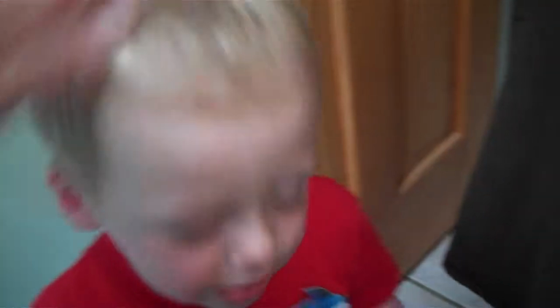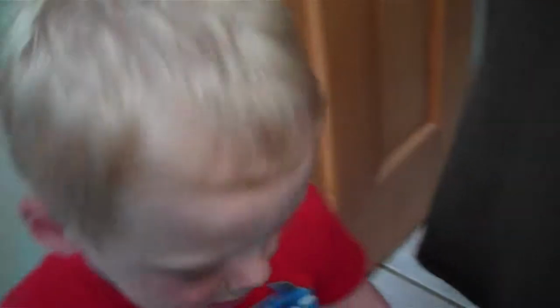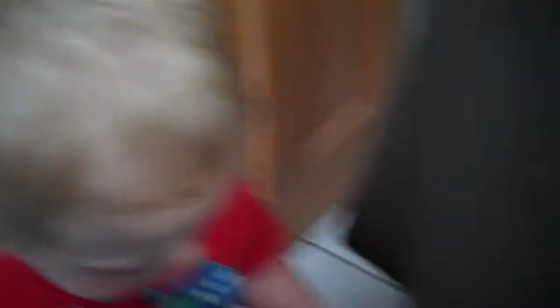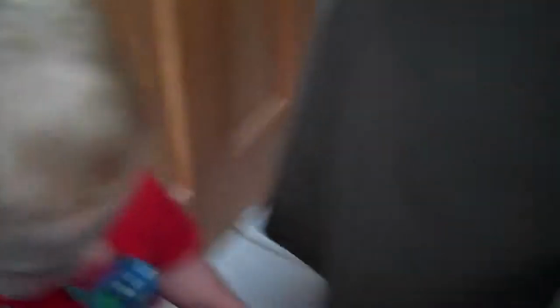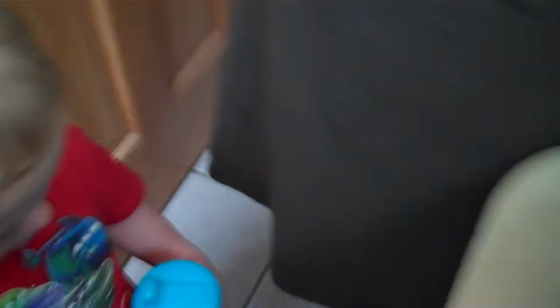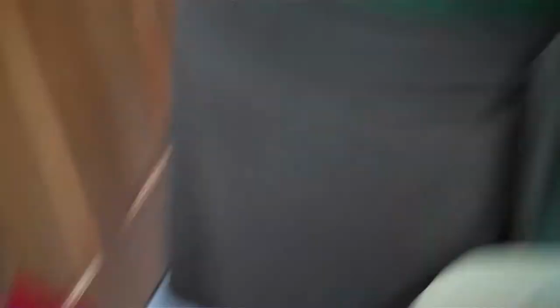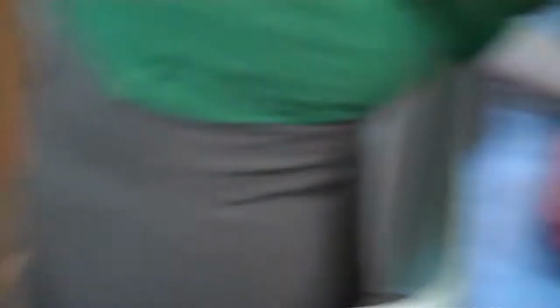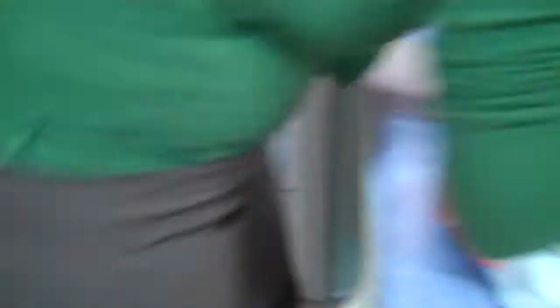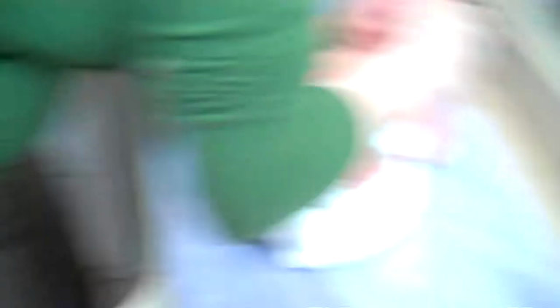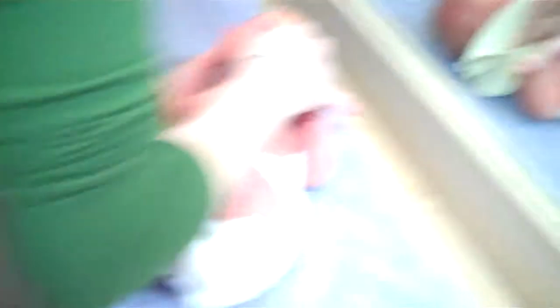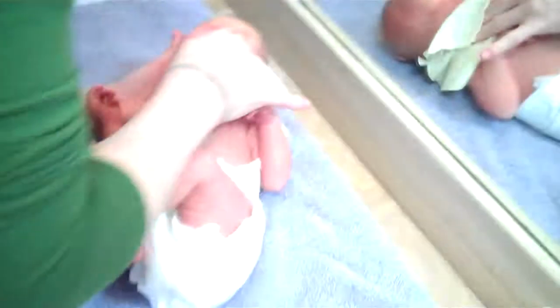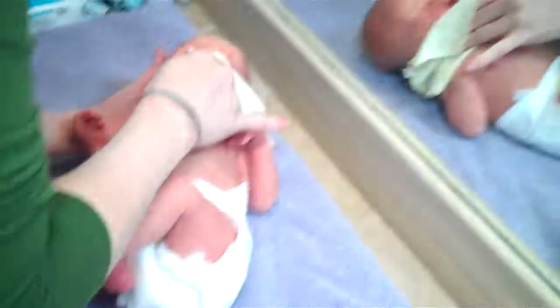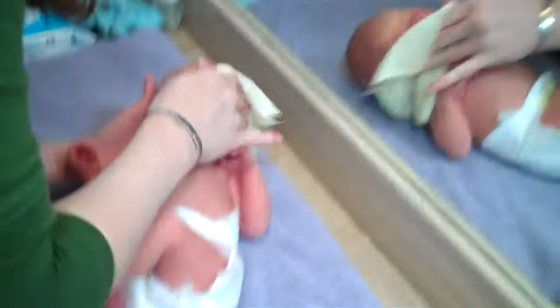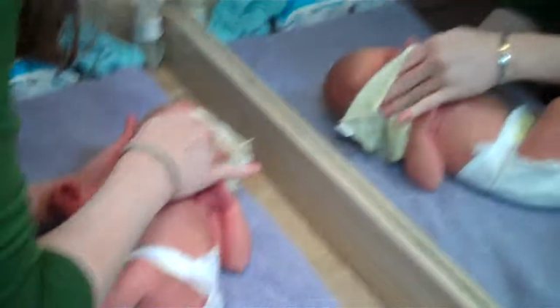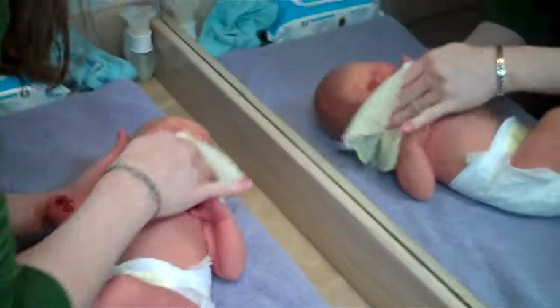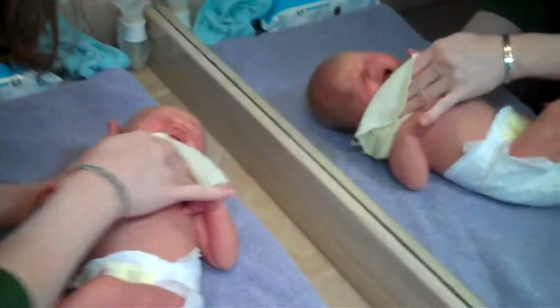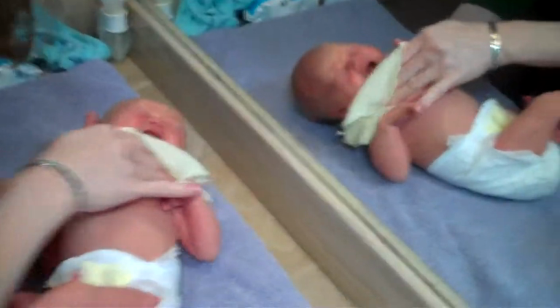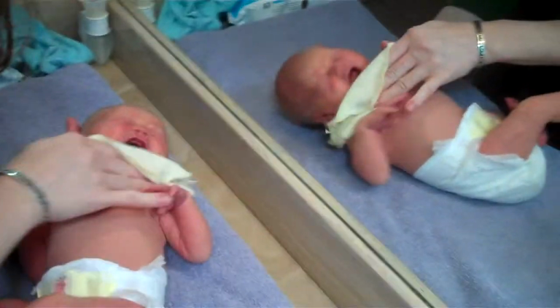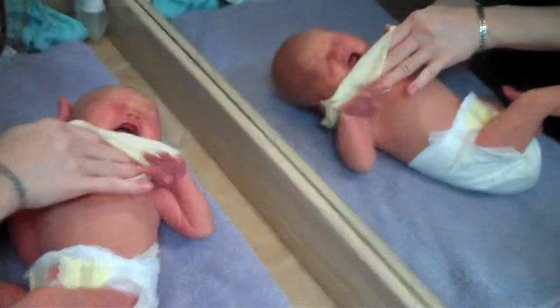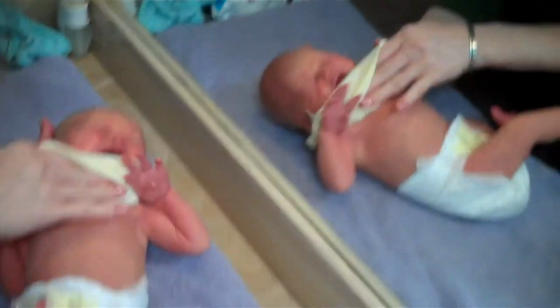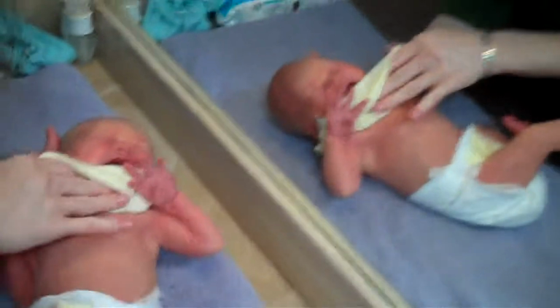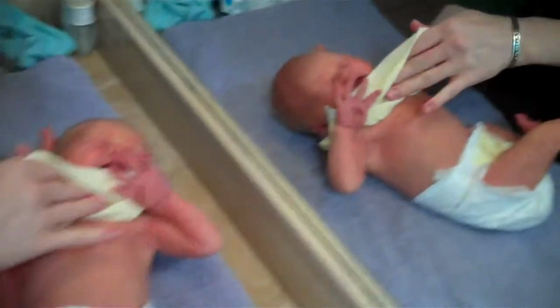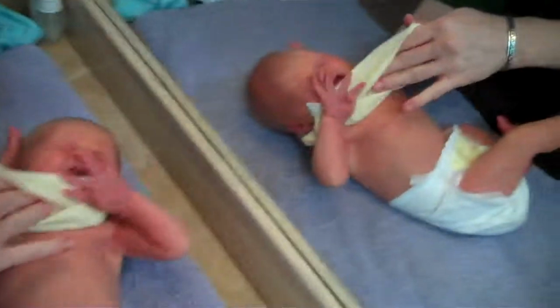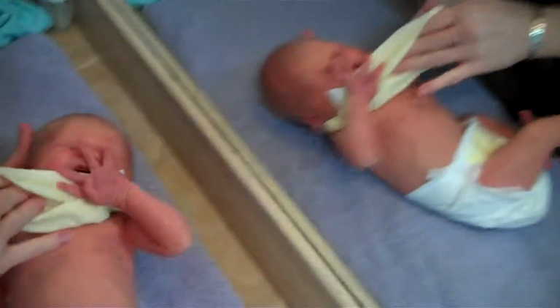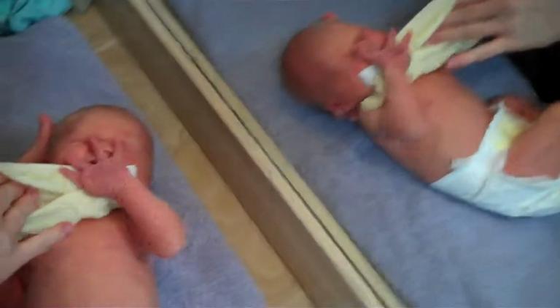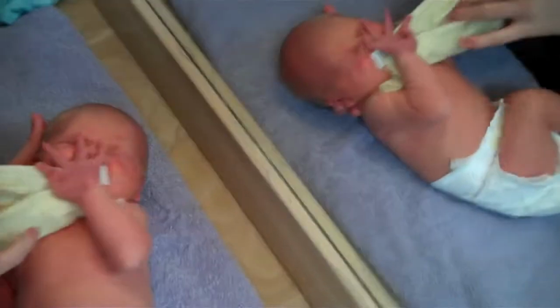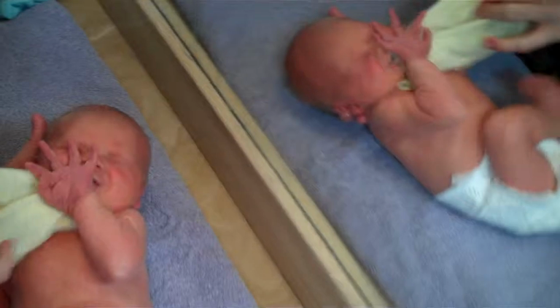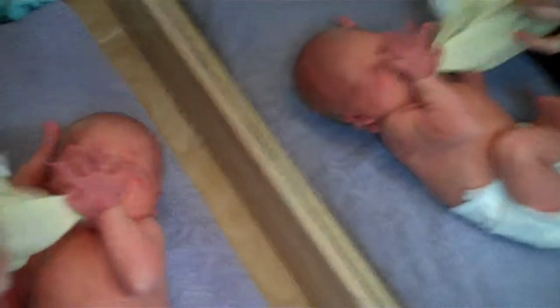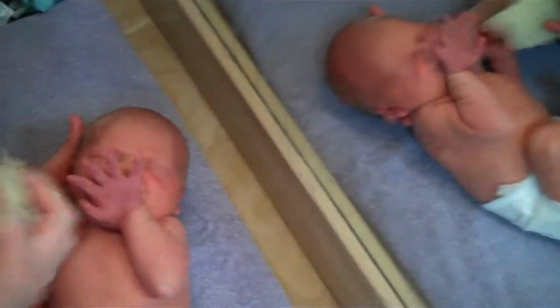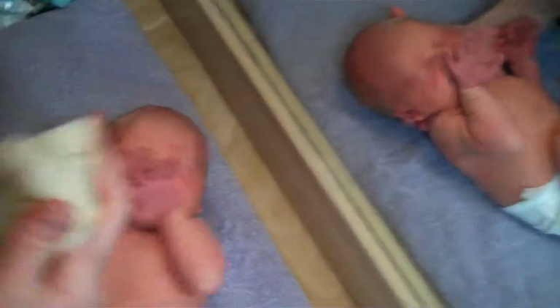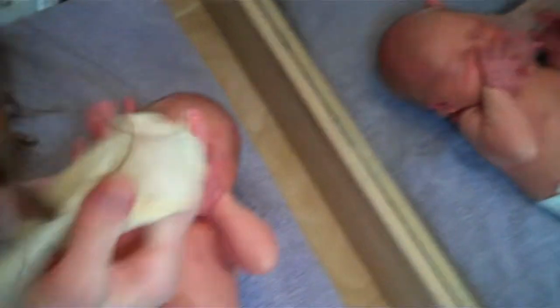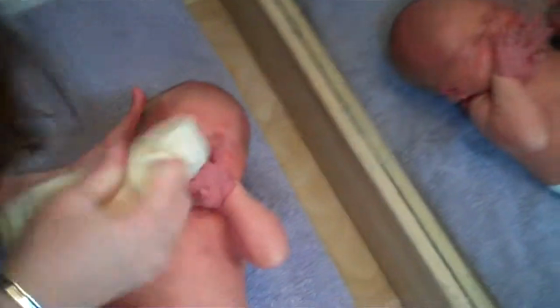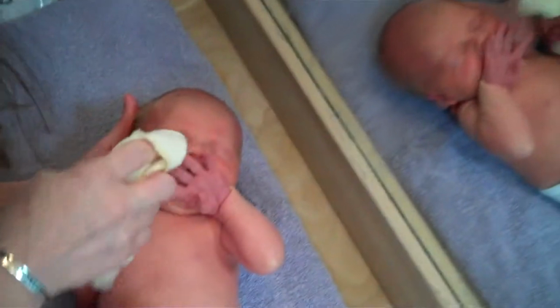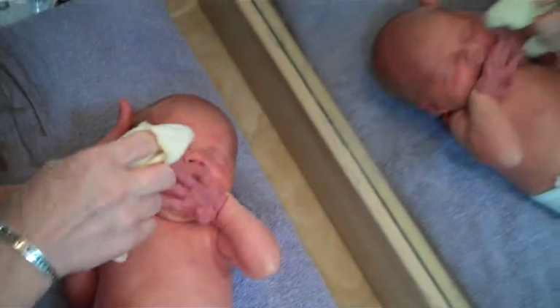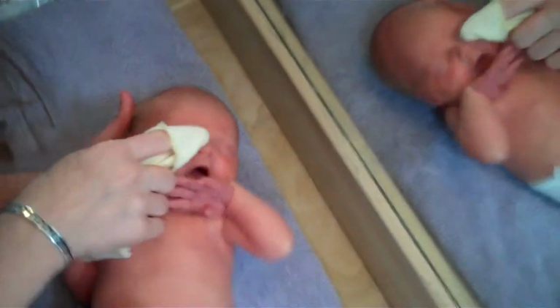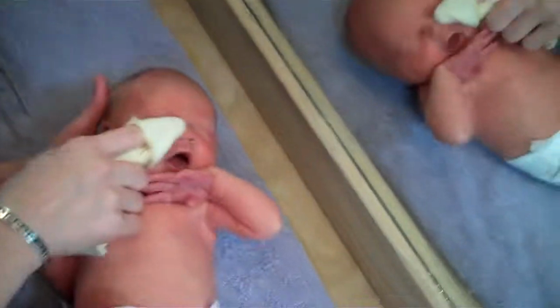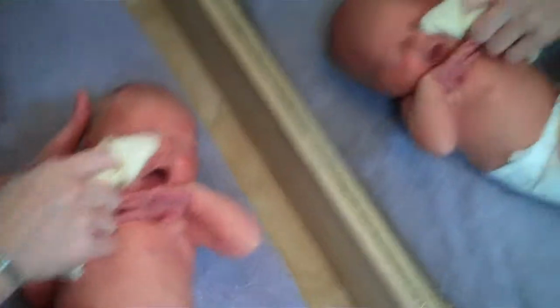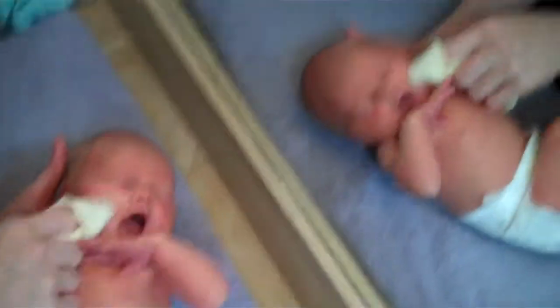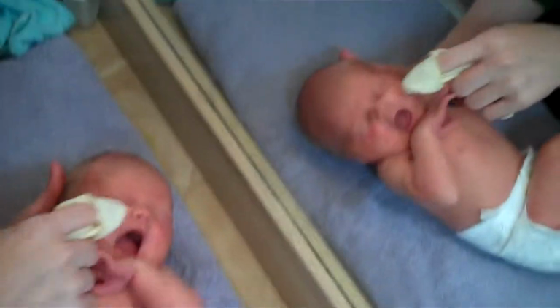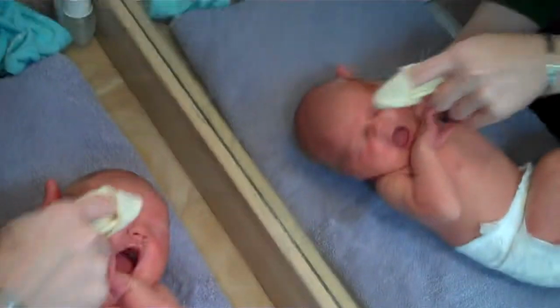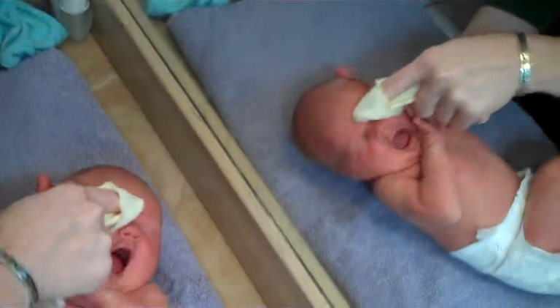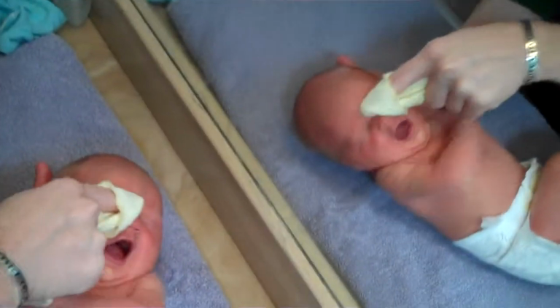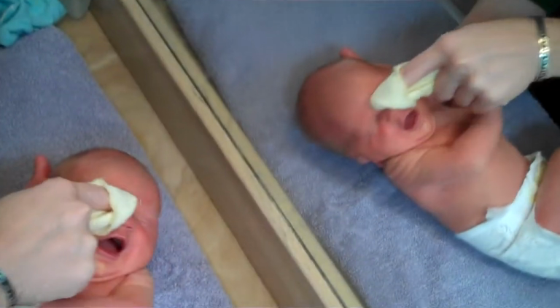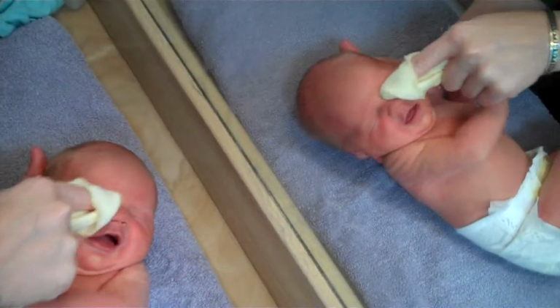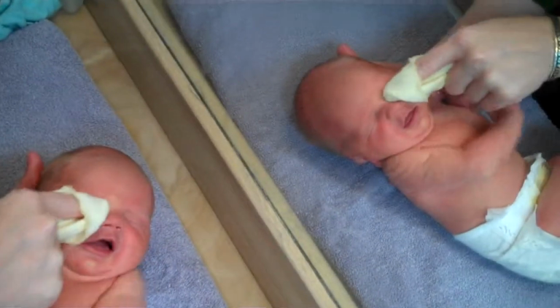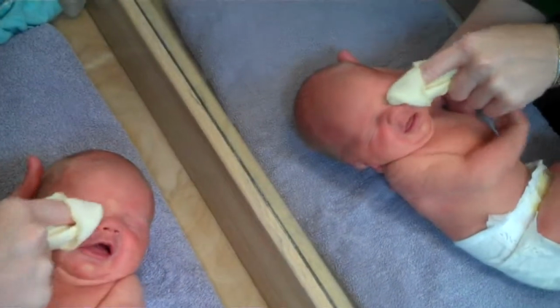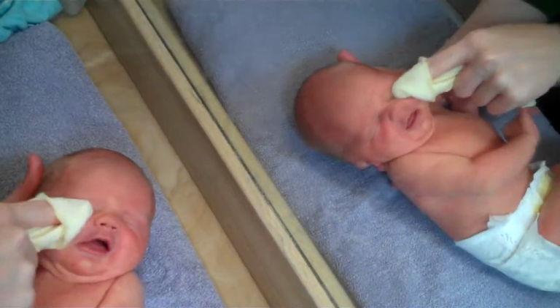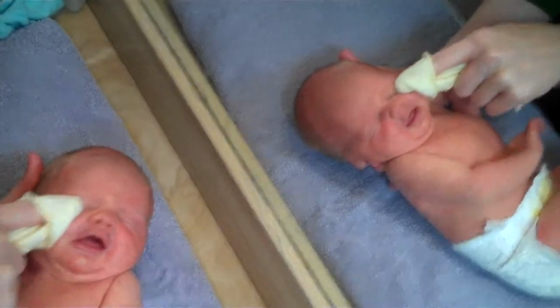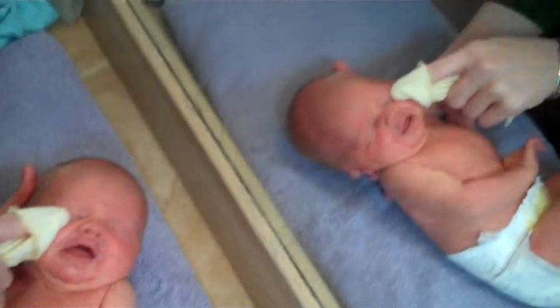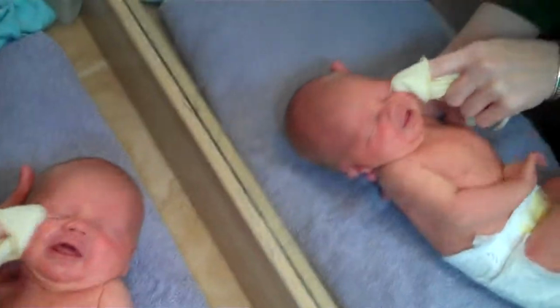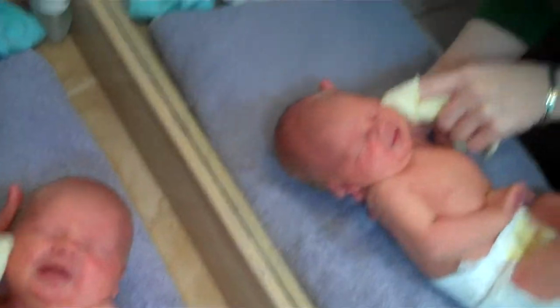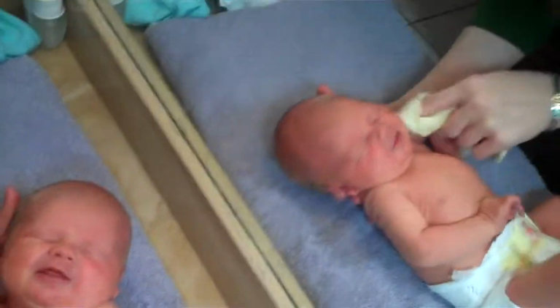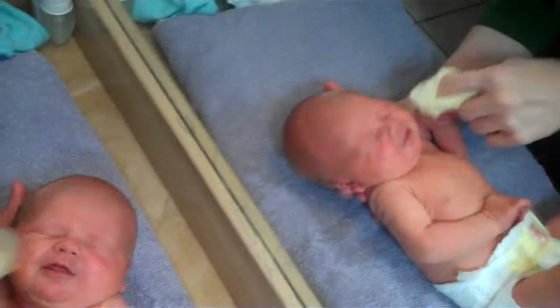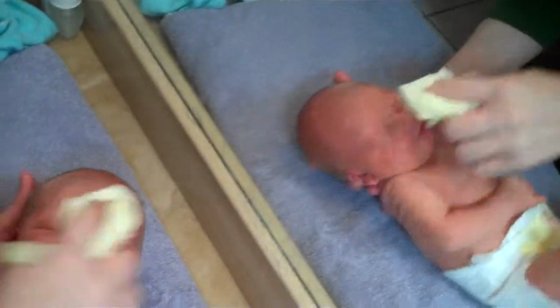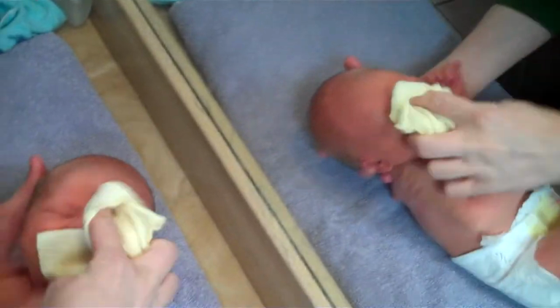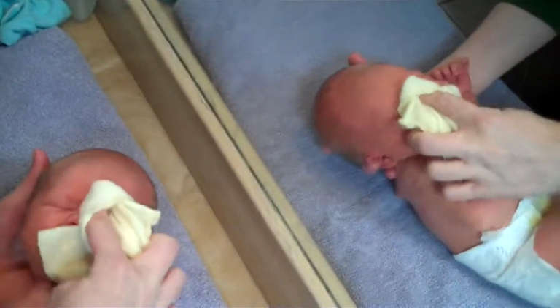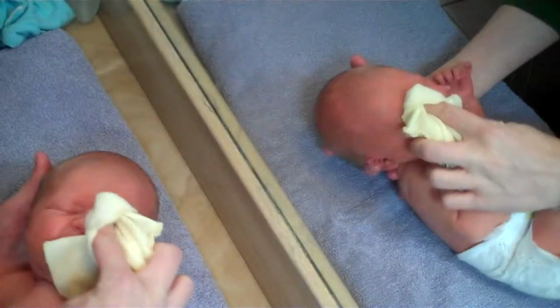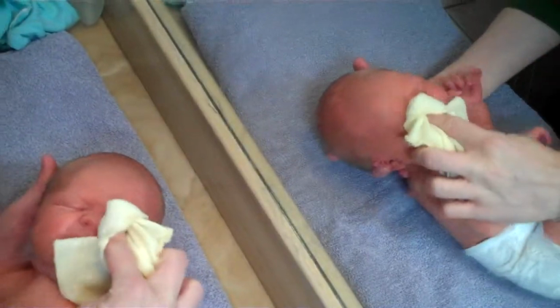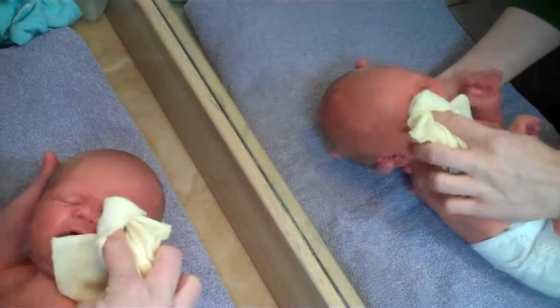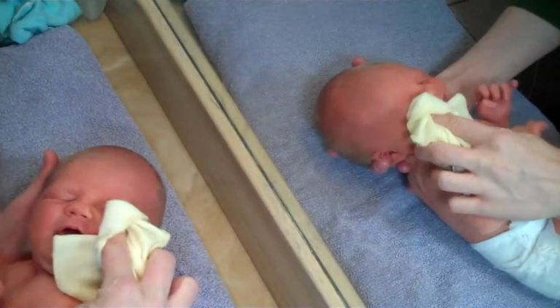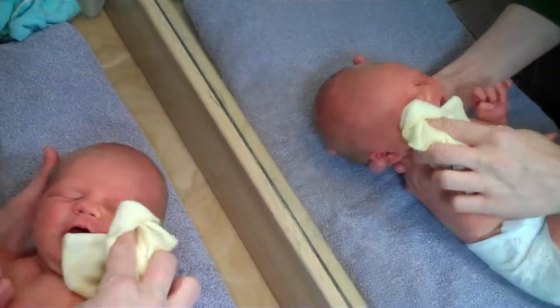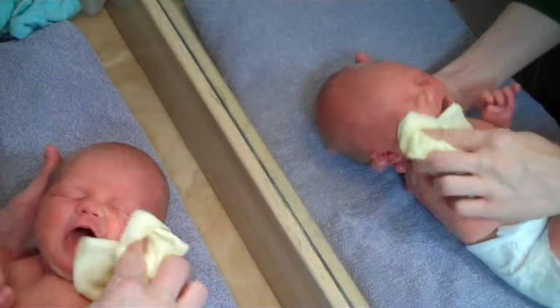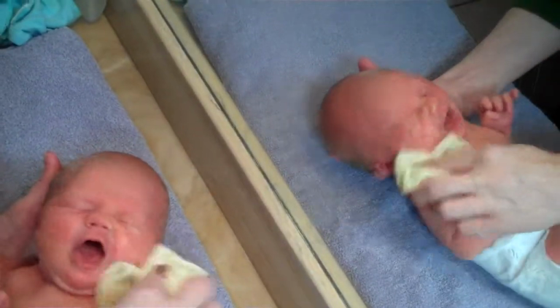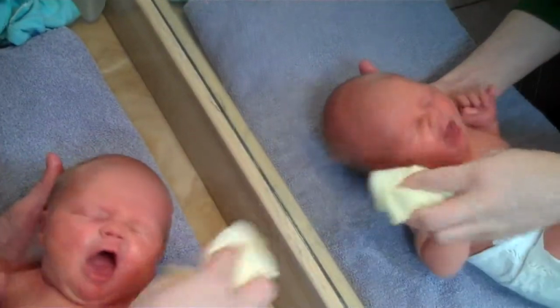We're just going to do water. She doesn't need too much, she doesn't need really any soap. We just do water on her face. Water on my face.